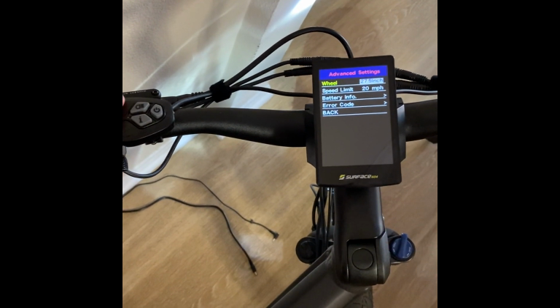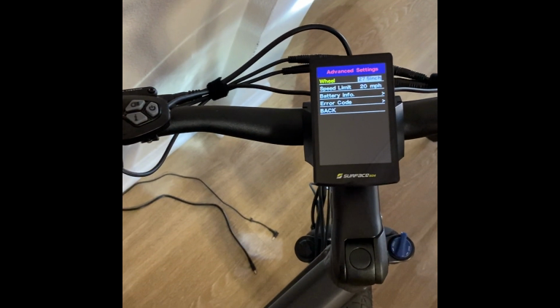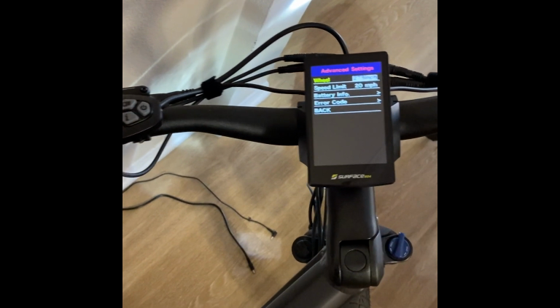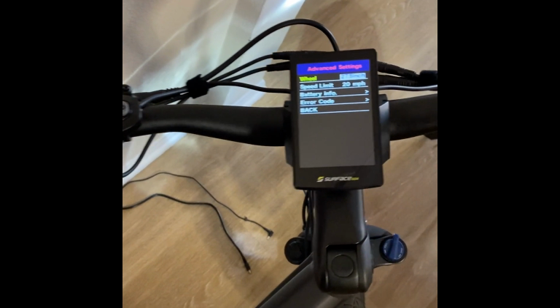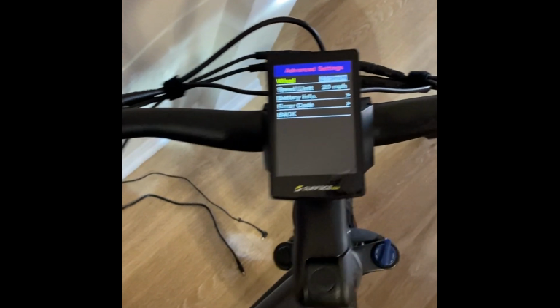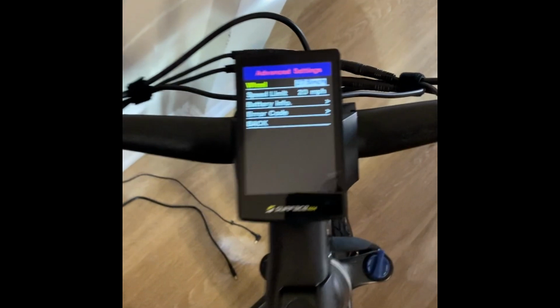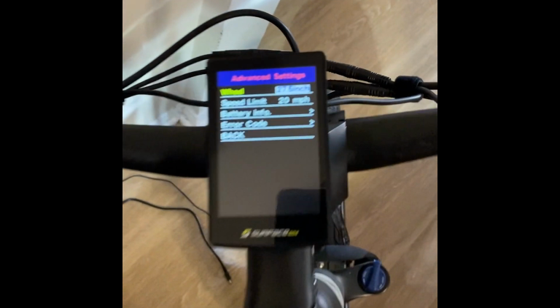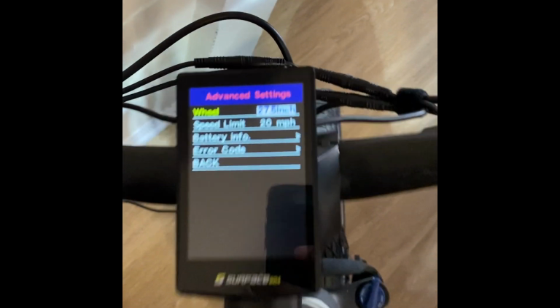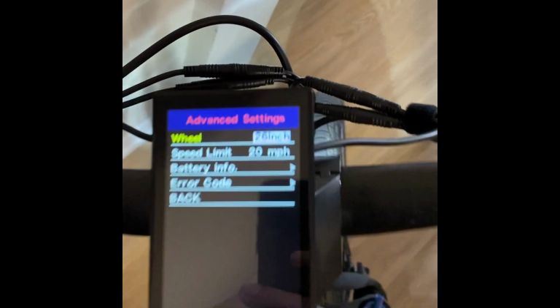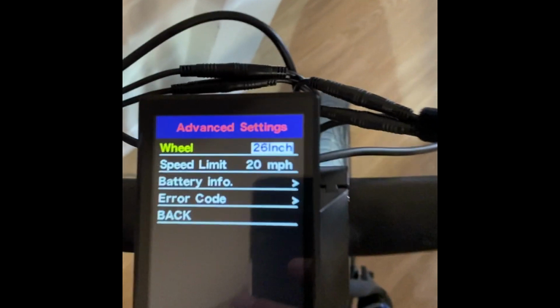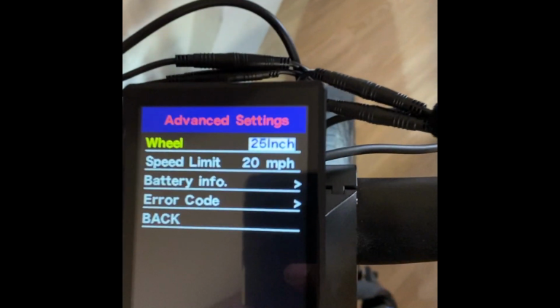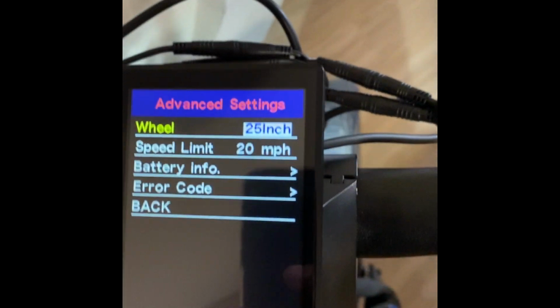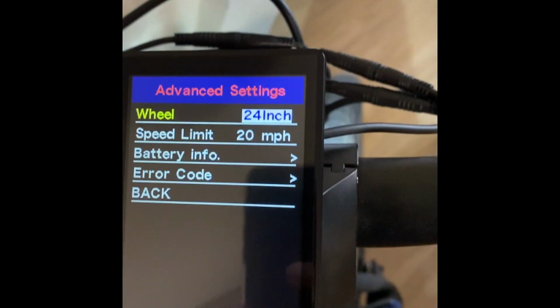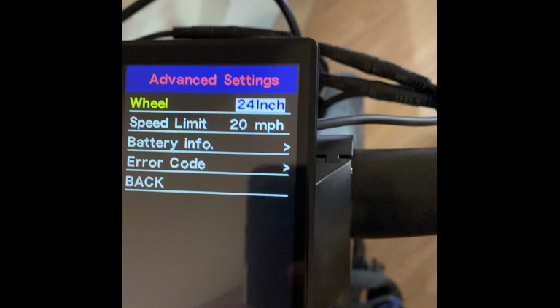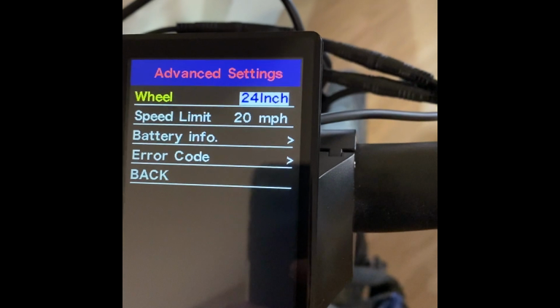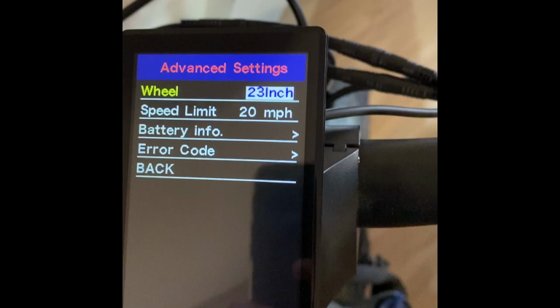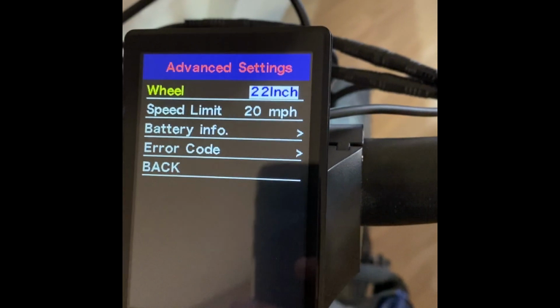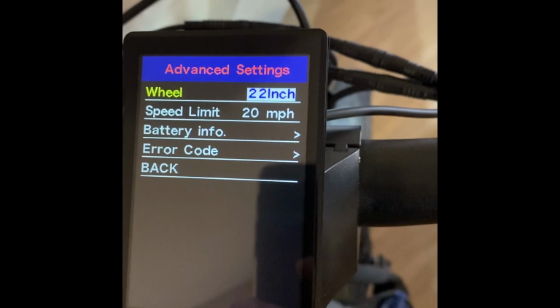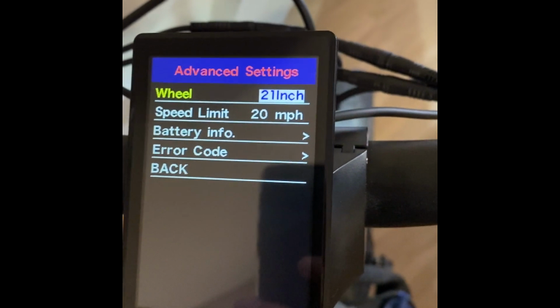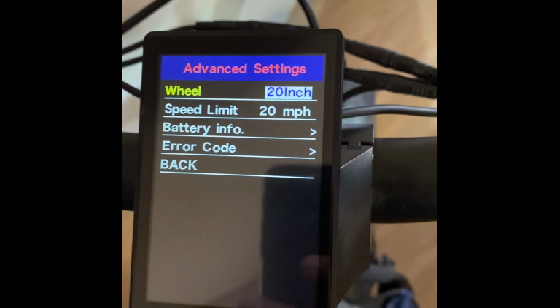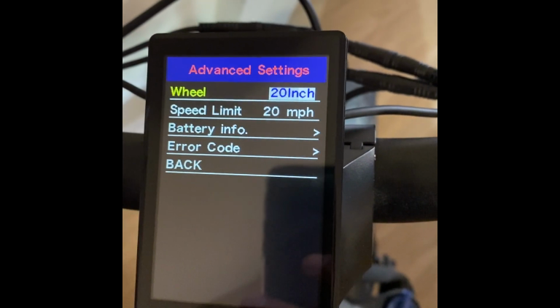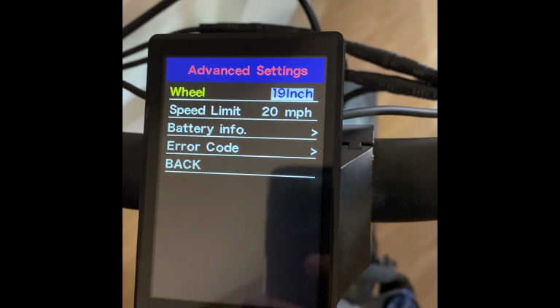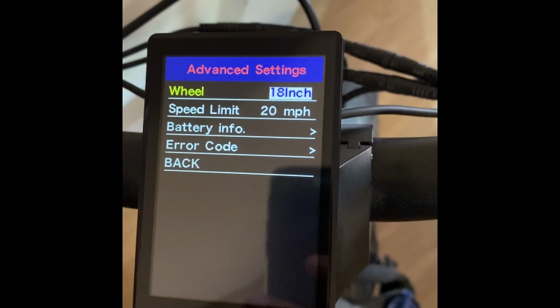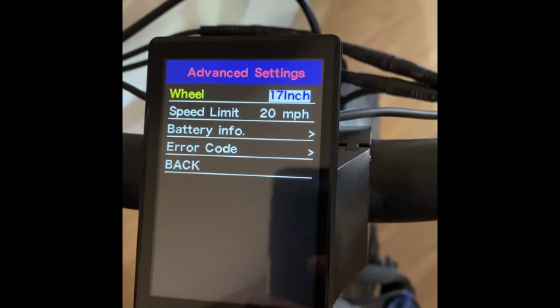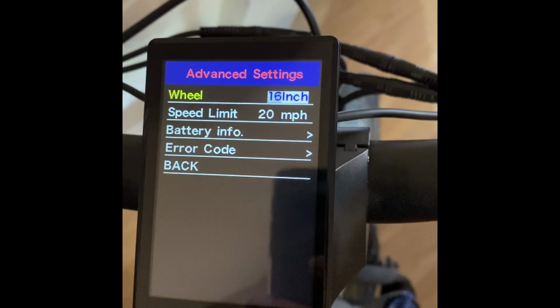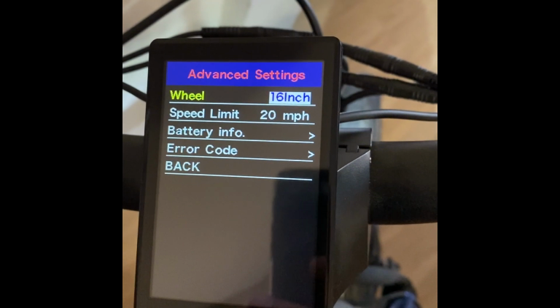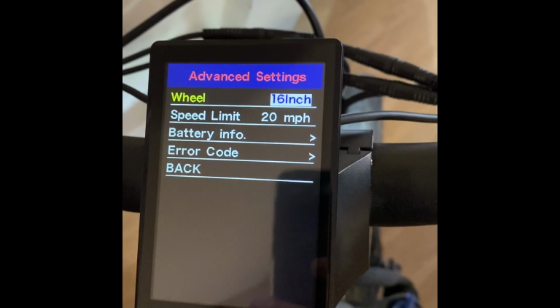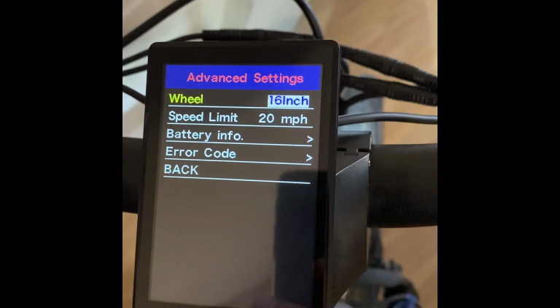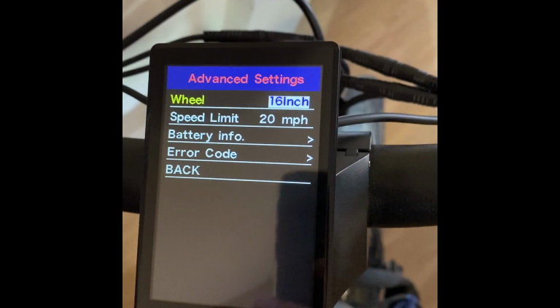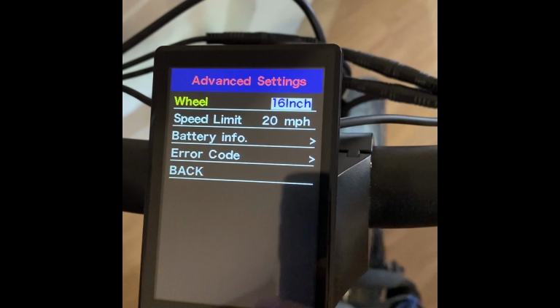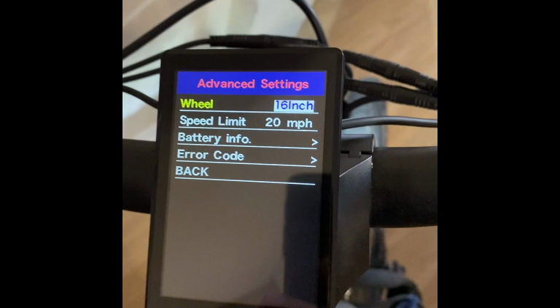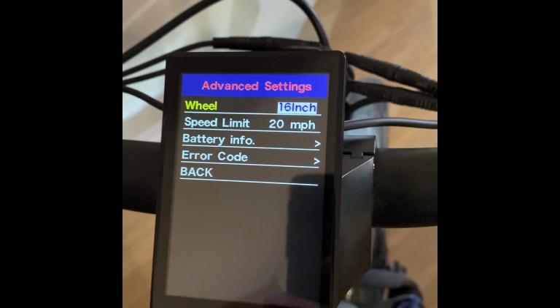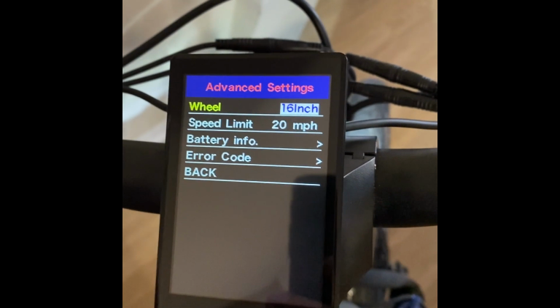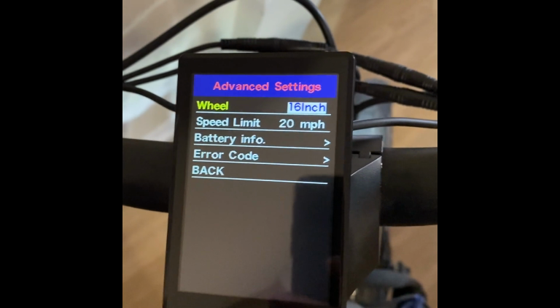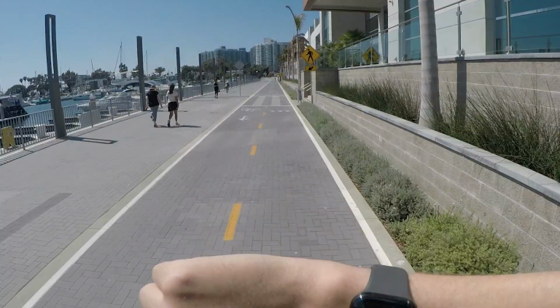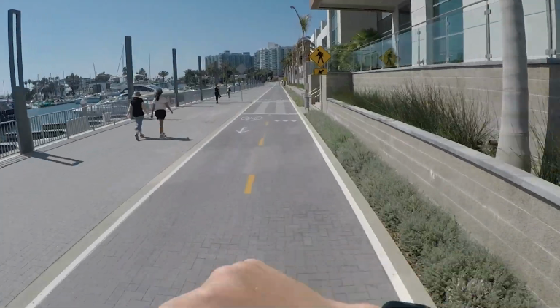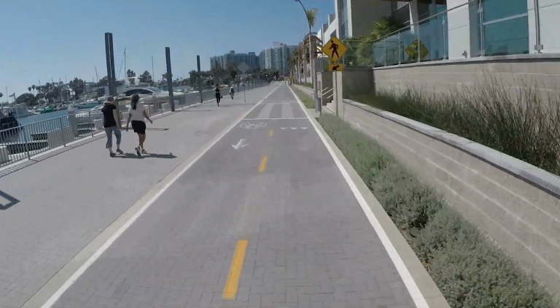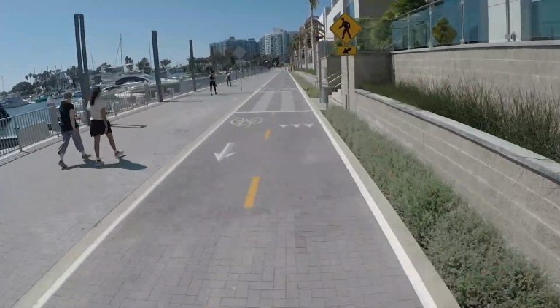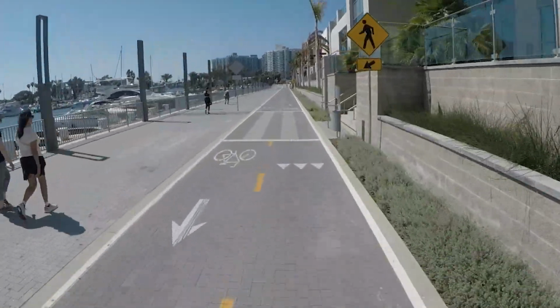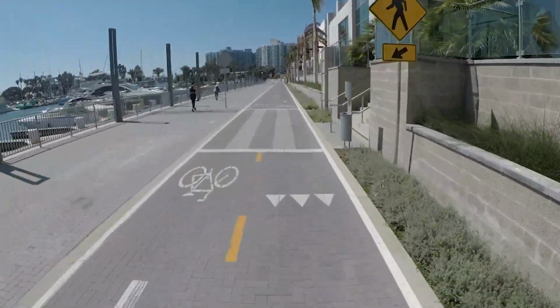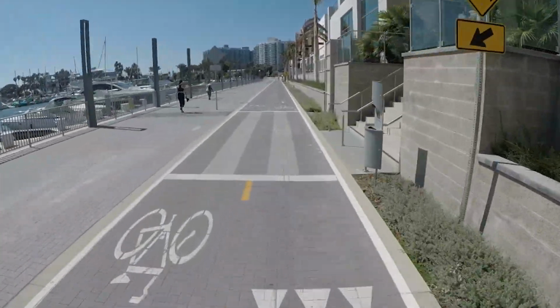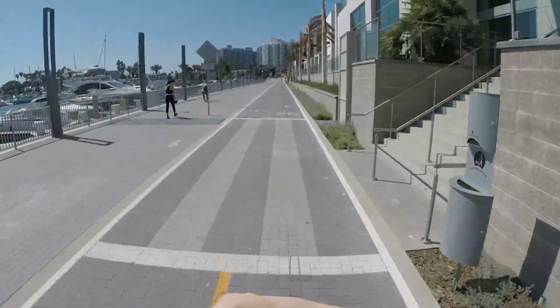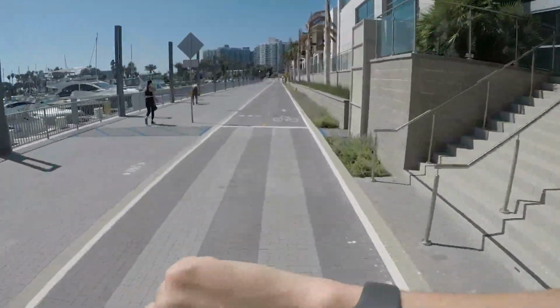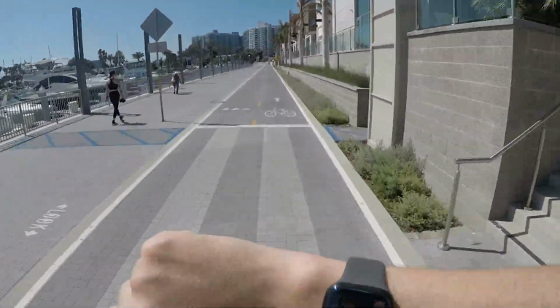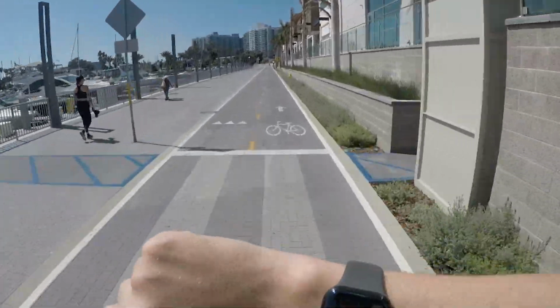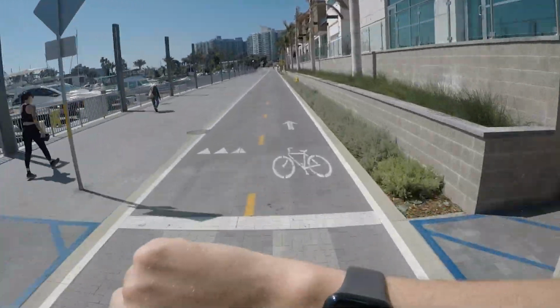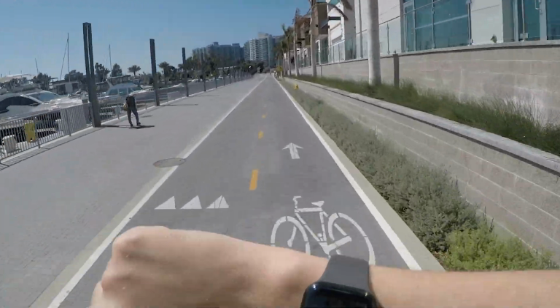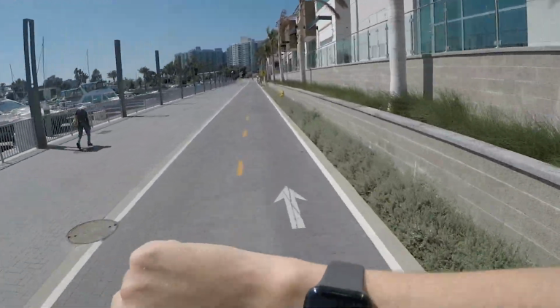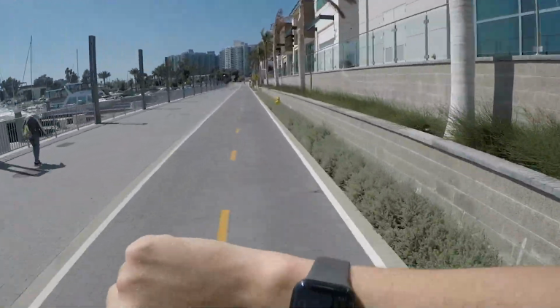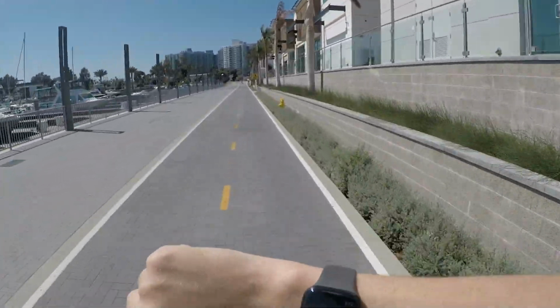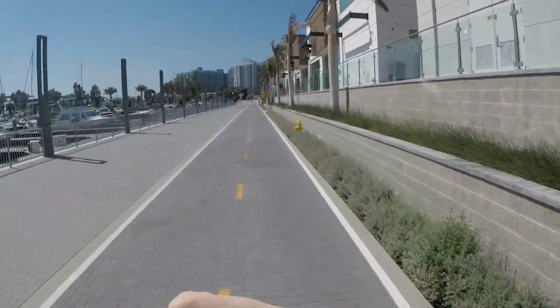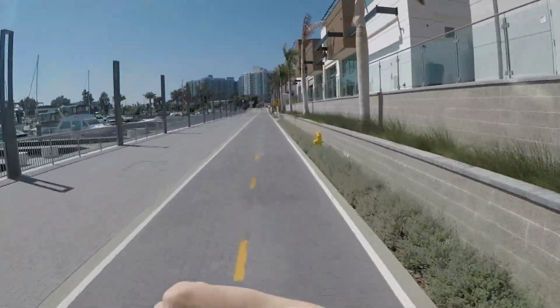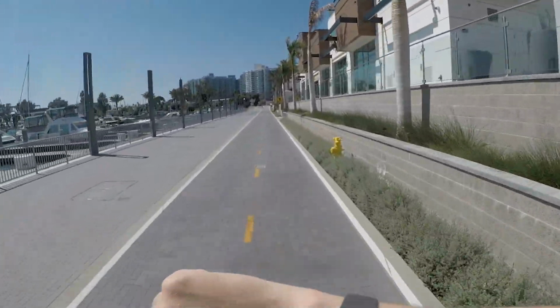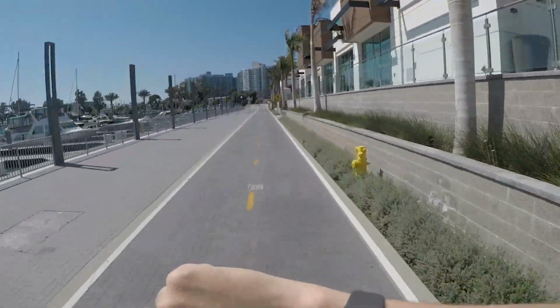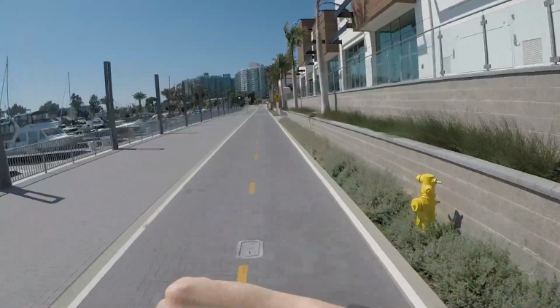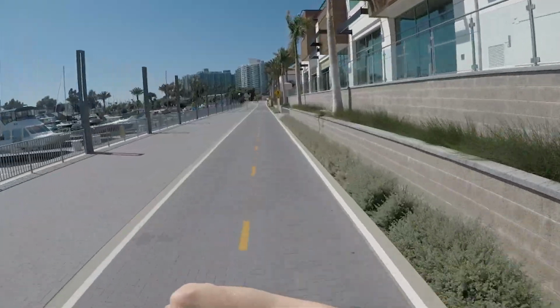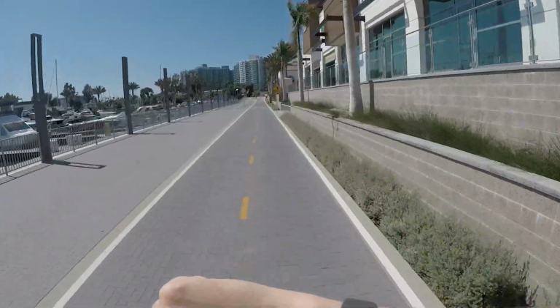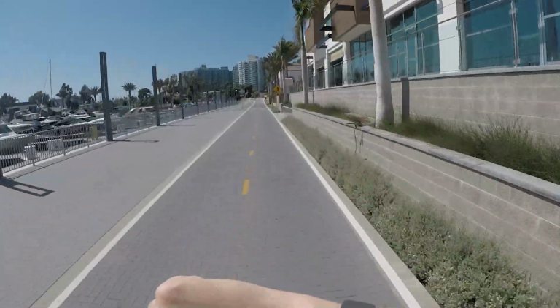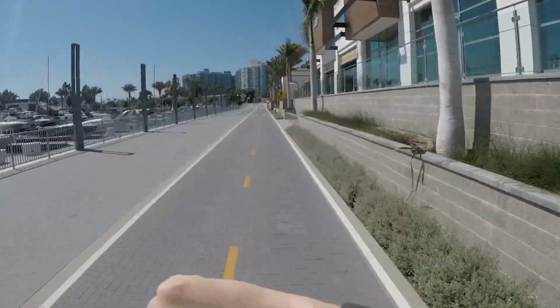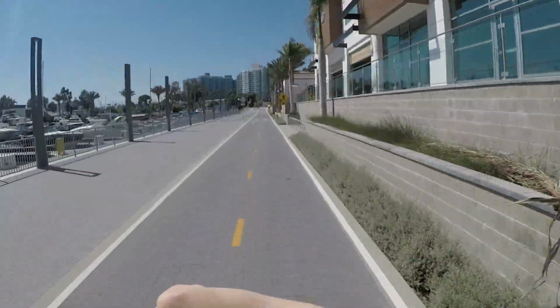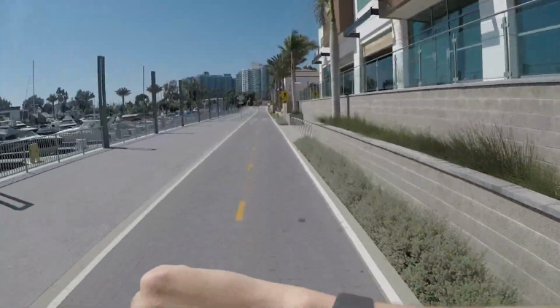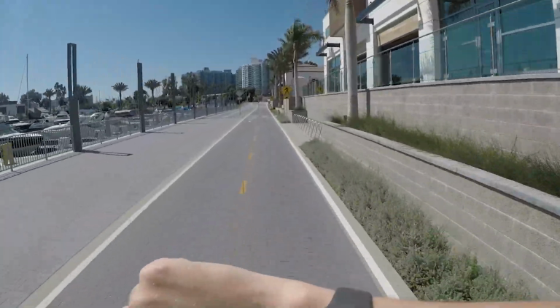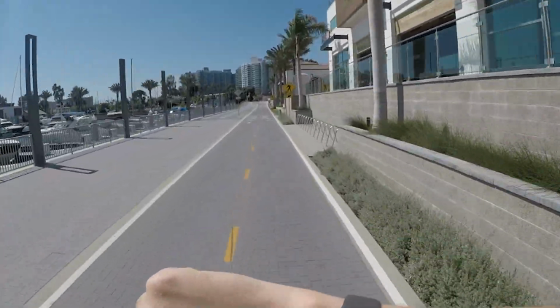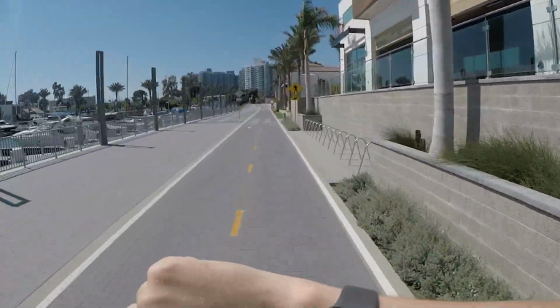There is actually a speed setting in the configuration, but it's locked with a password. However, the wheel size is not locked, because the sensor is also used to tell the bike speedometer the speed.